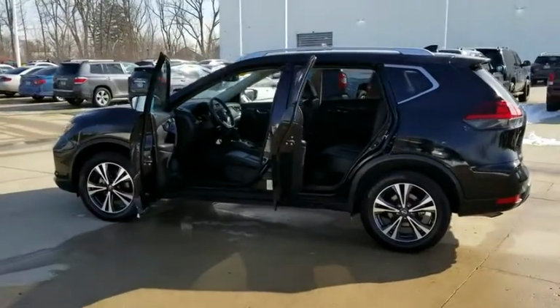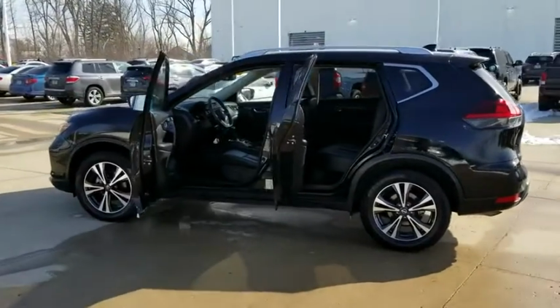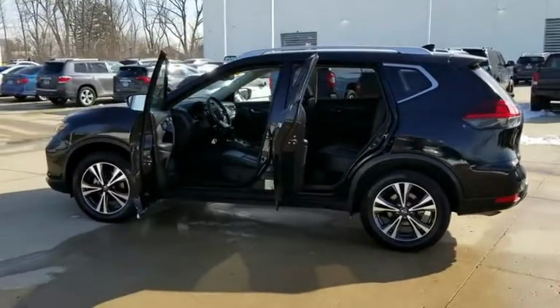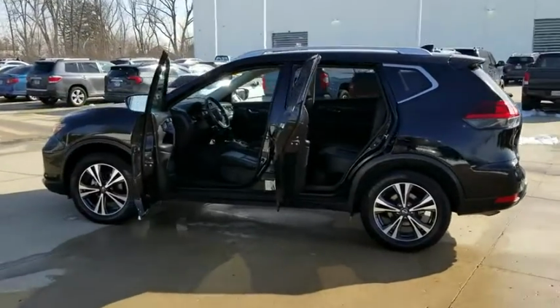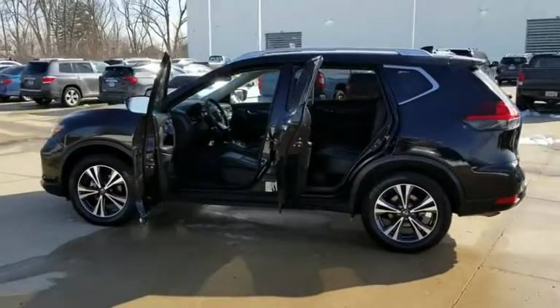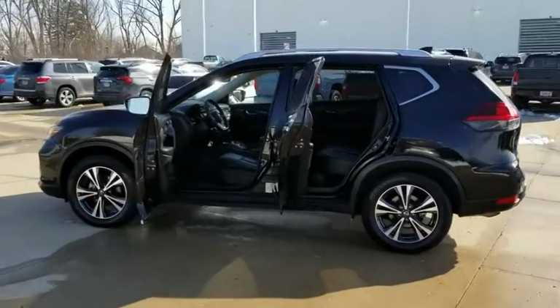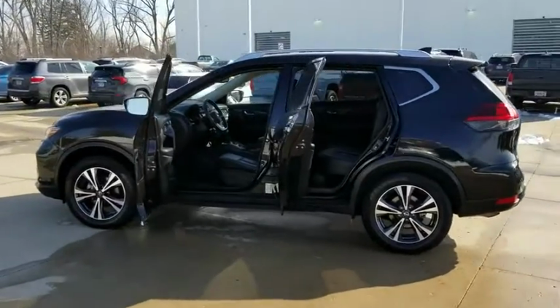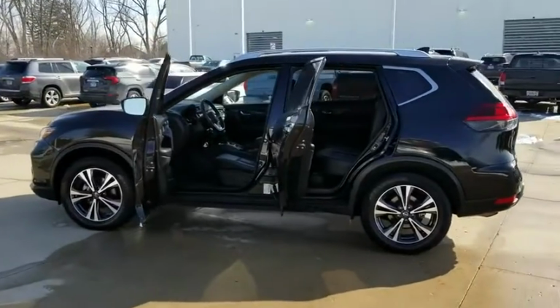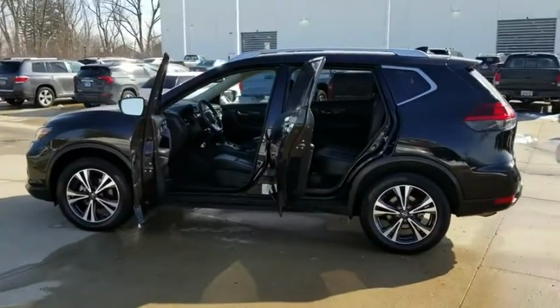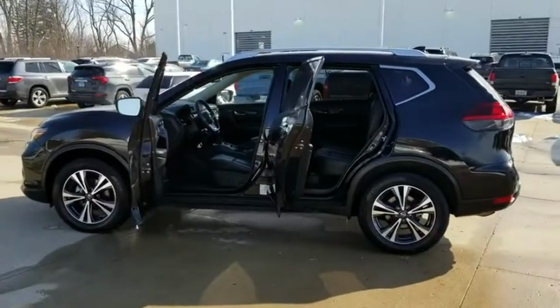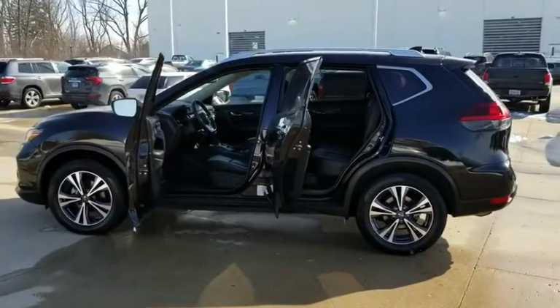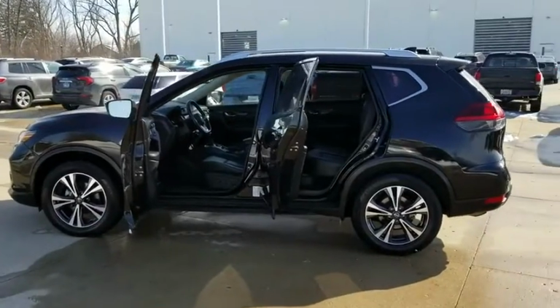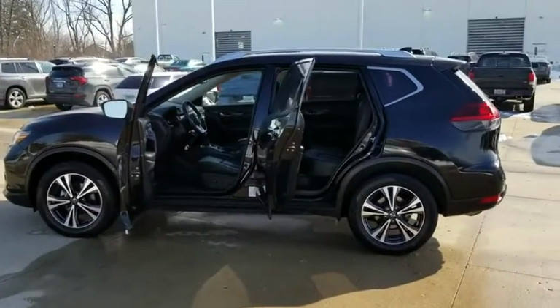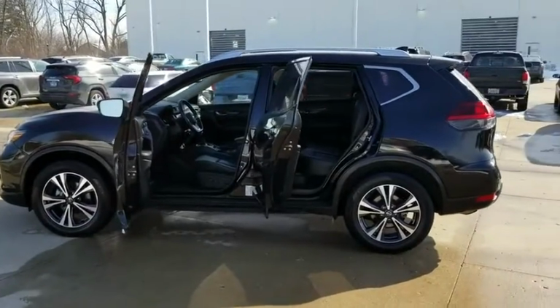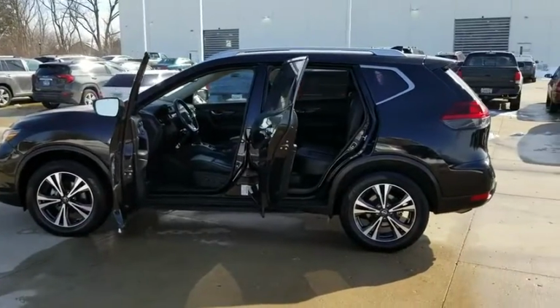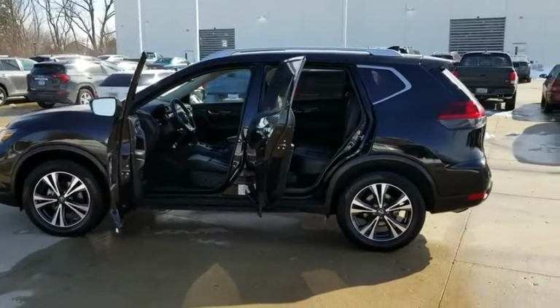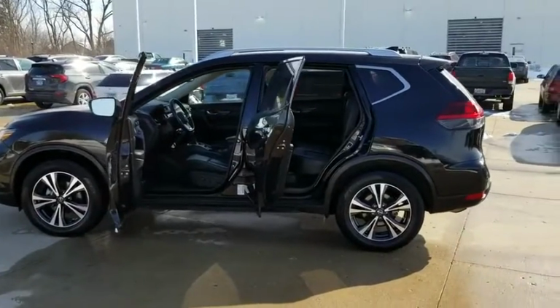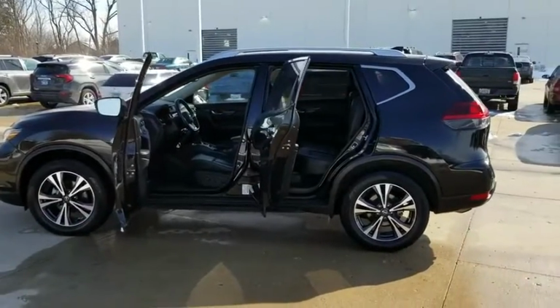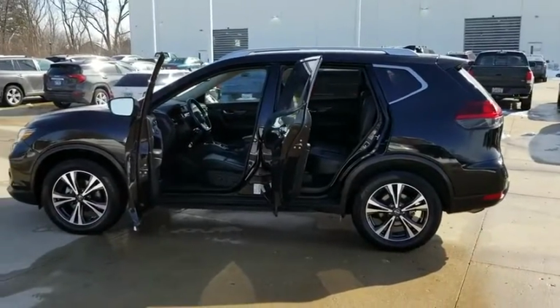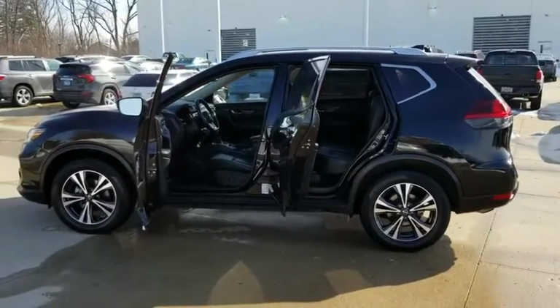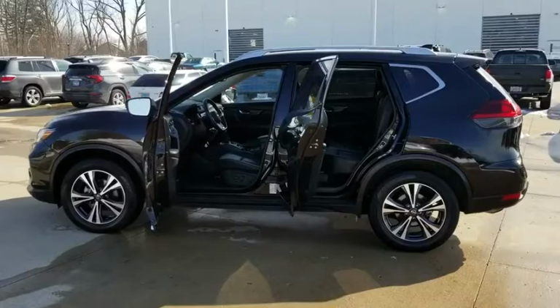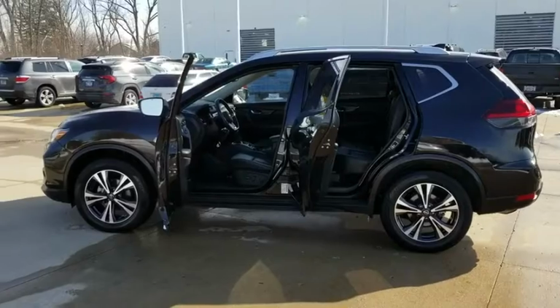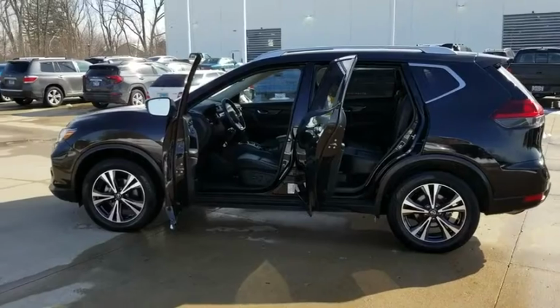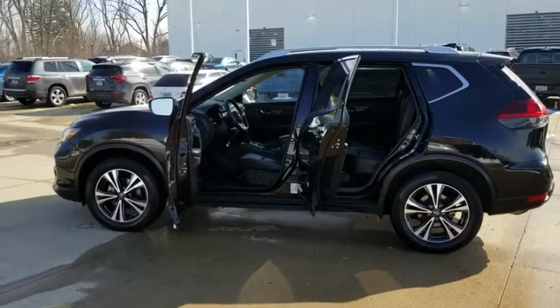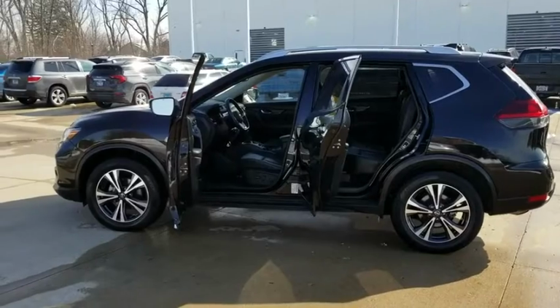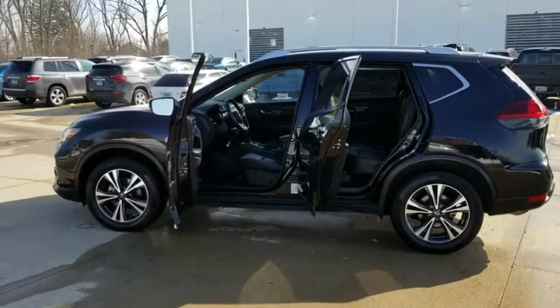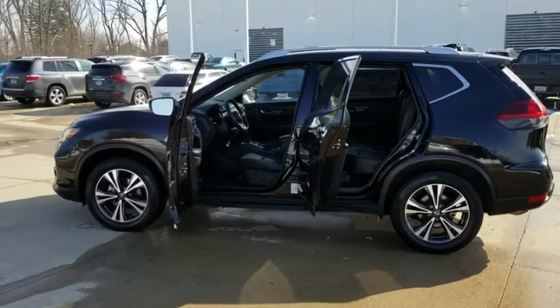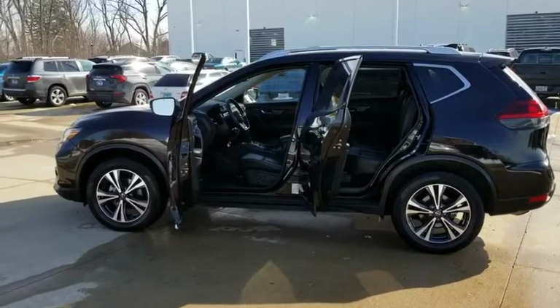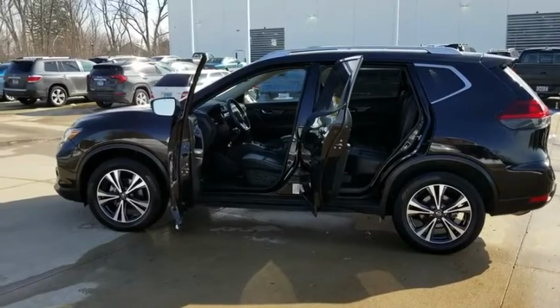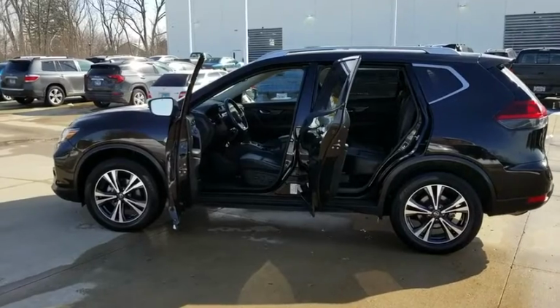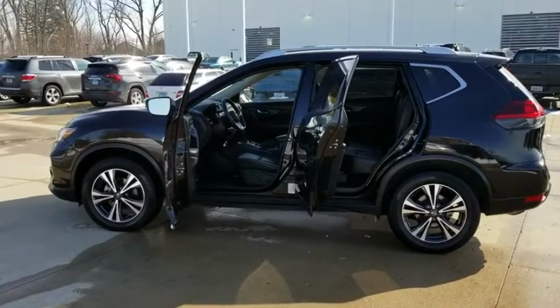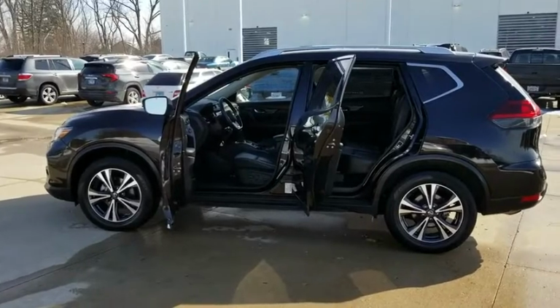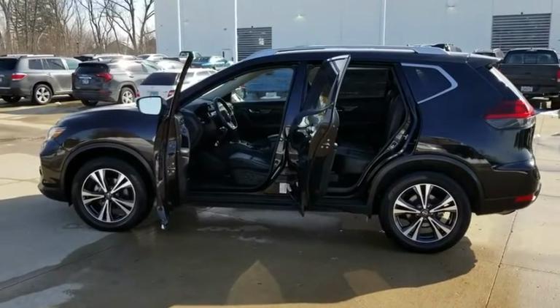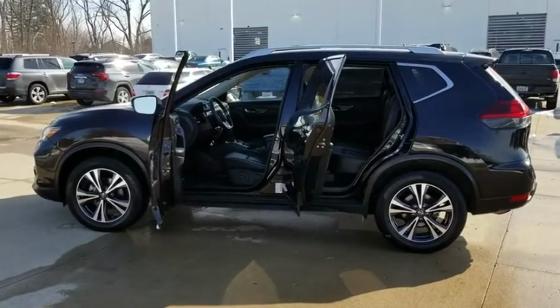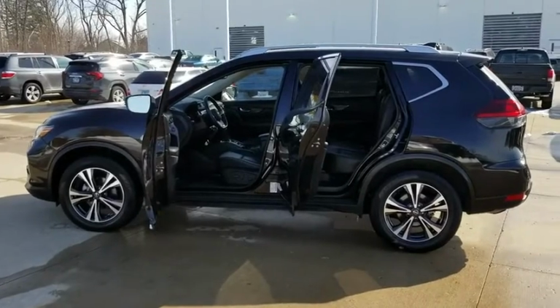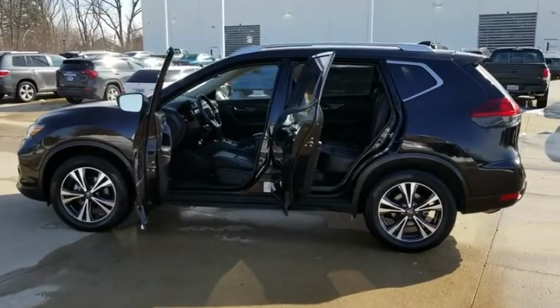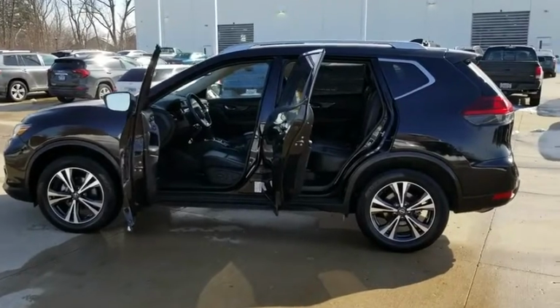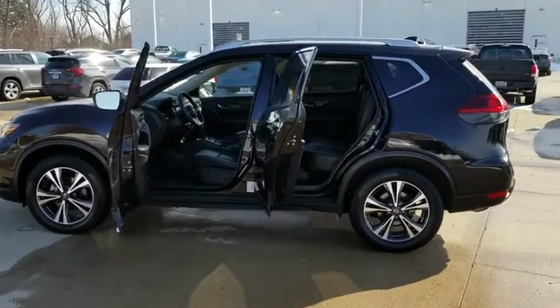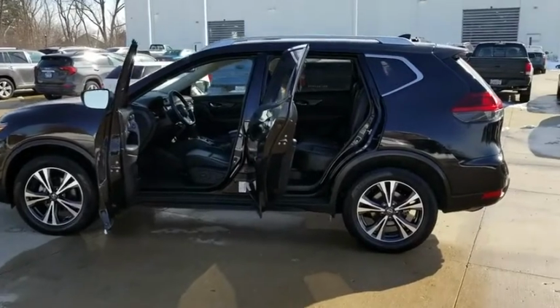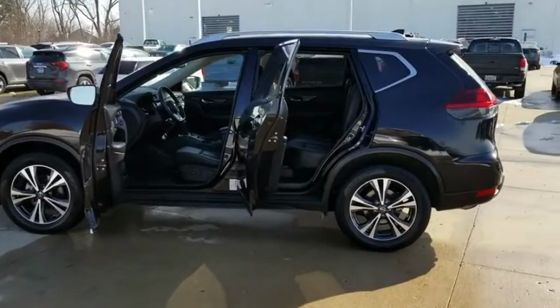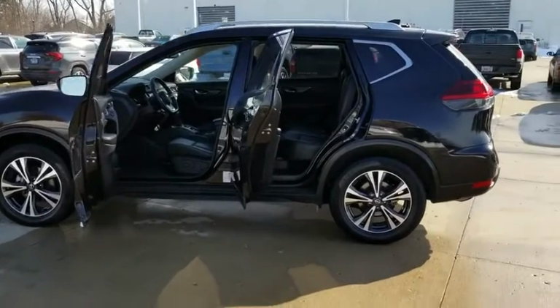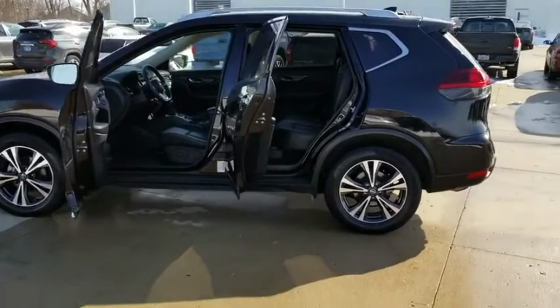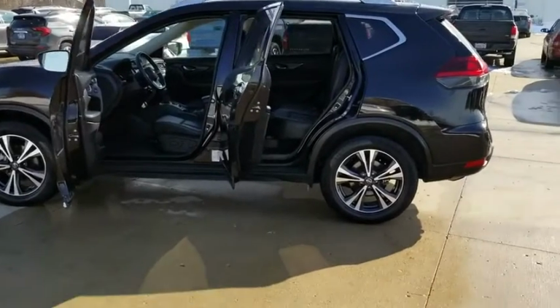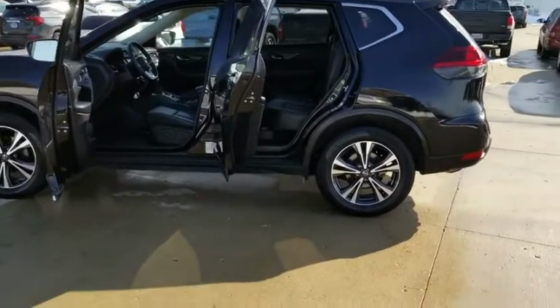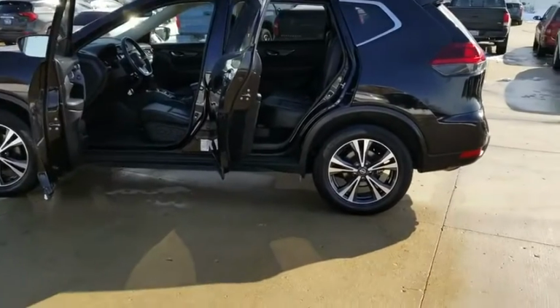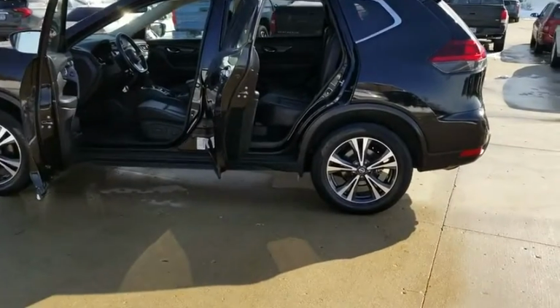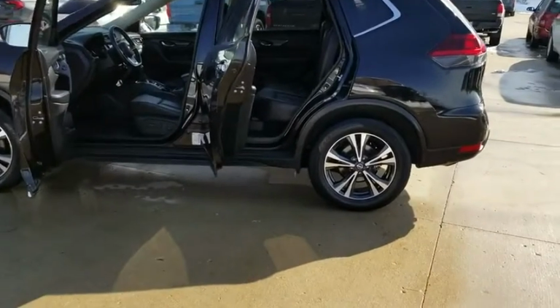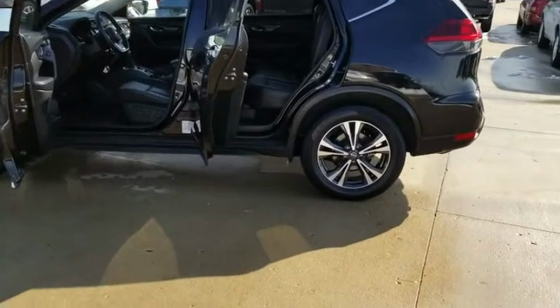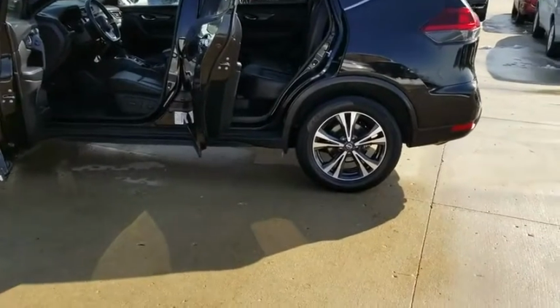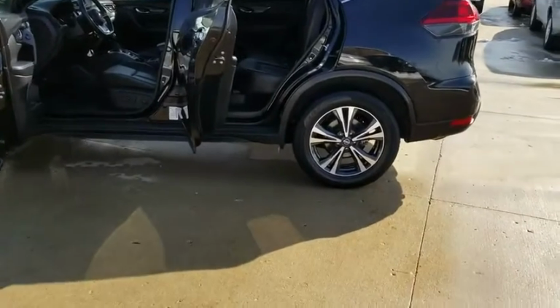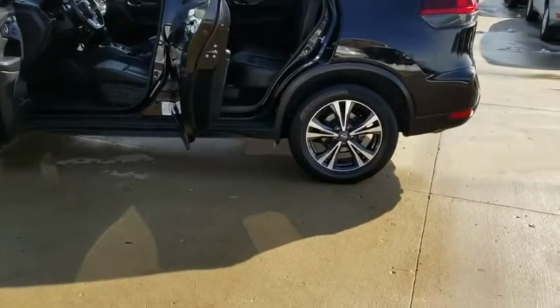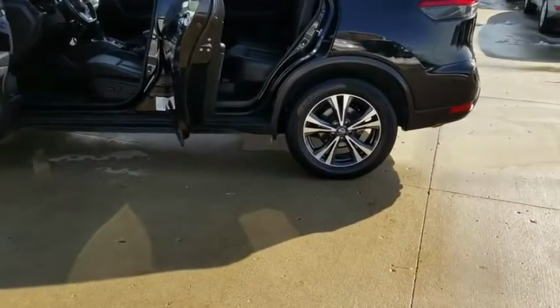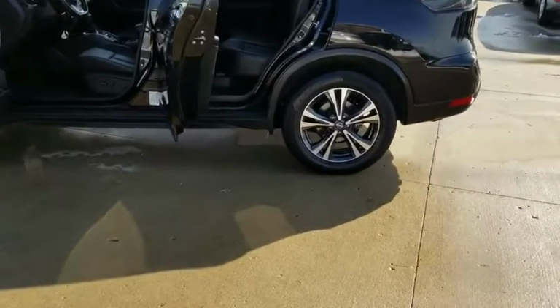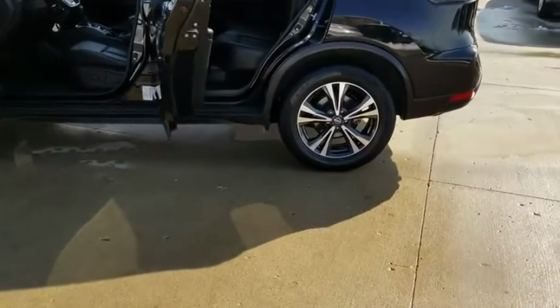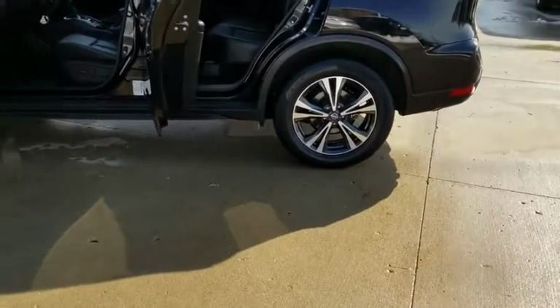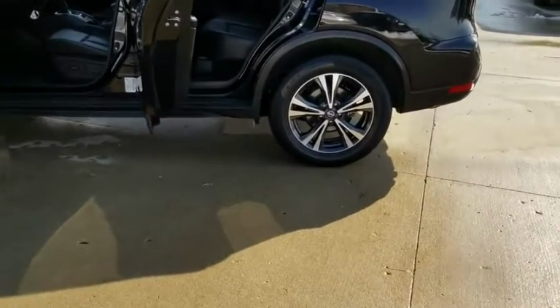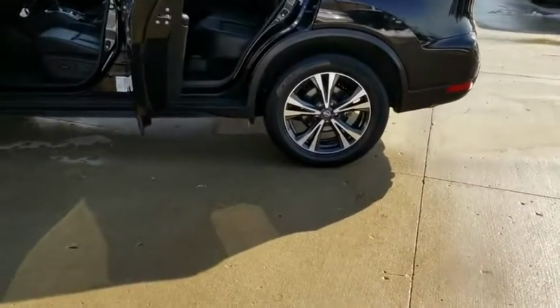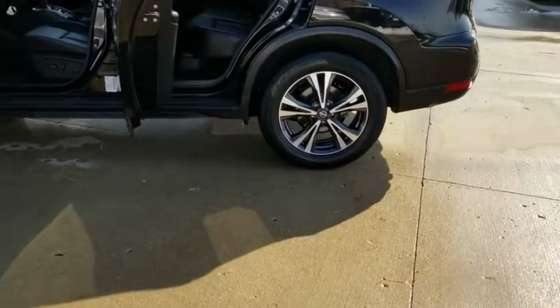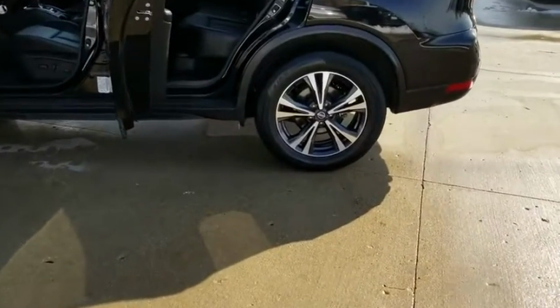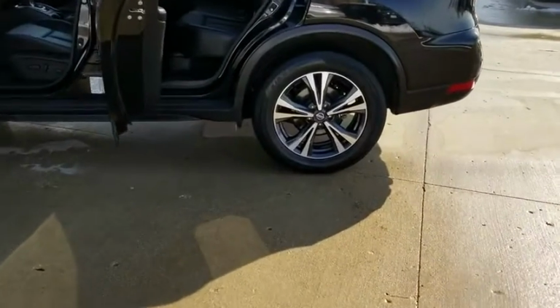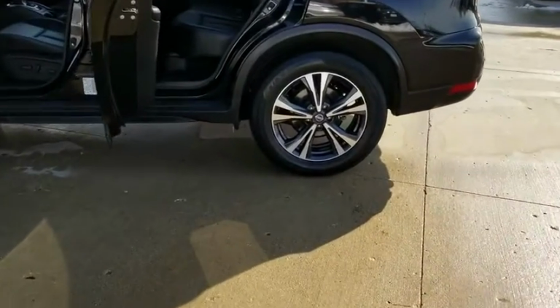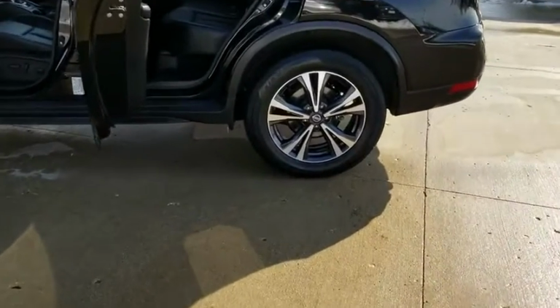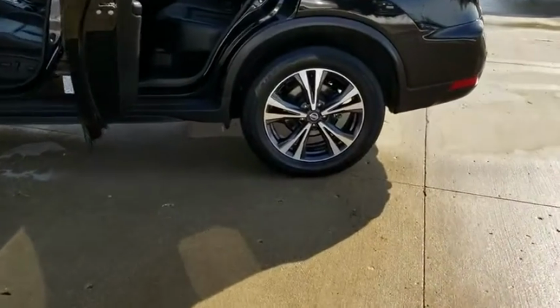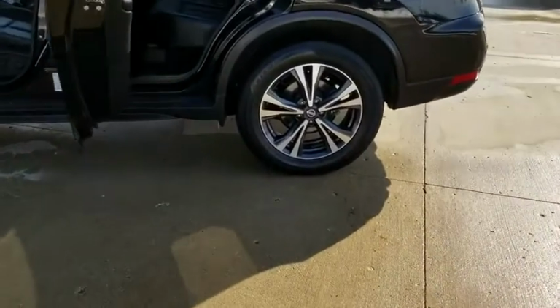Stability control. Lane departure warning. Power liftgate. Navigation system. Remote engine start. Keyless entry.